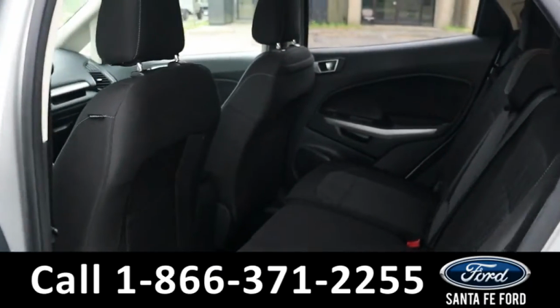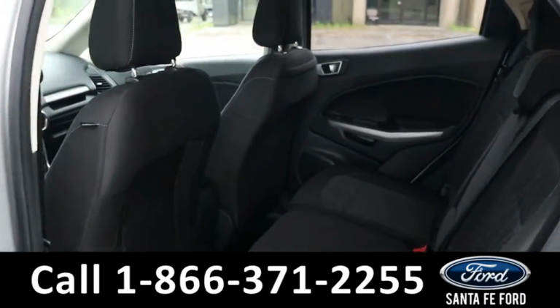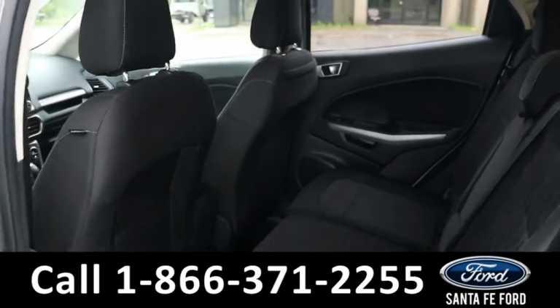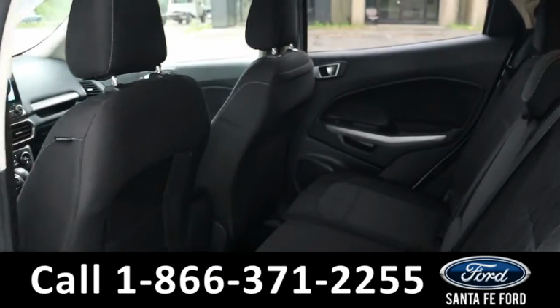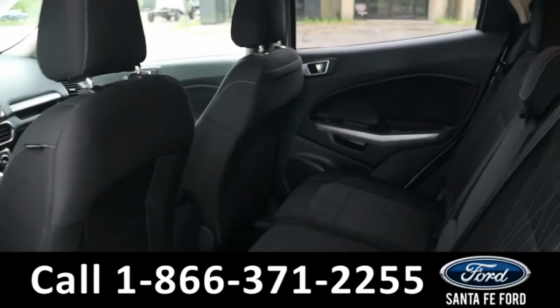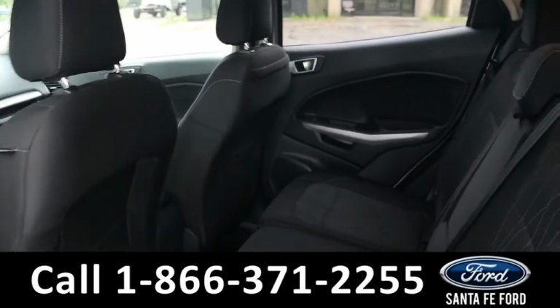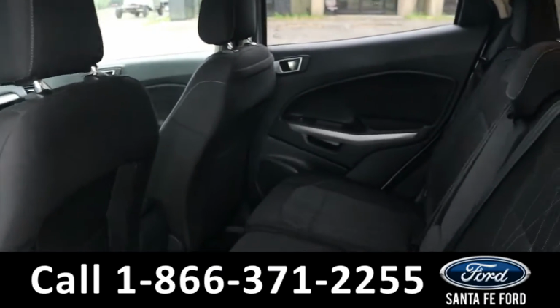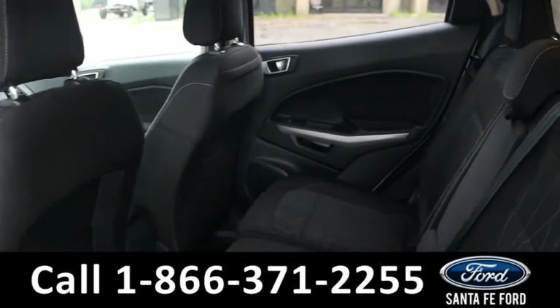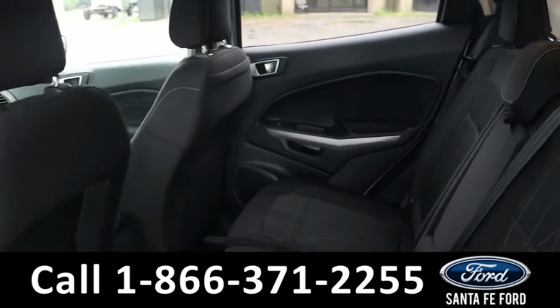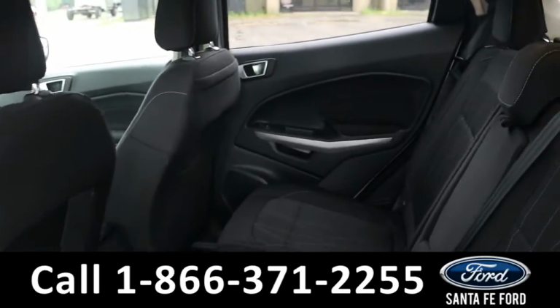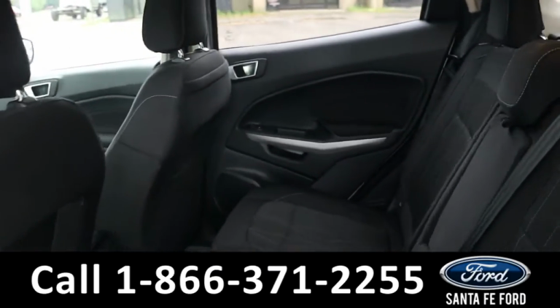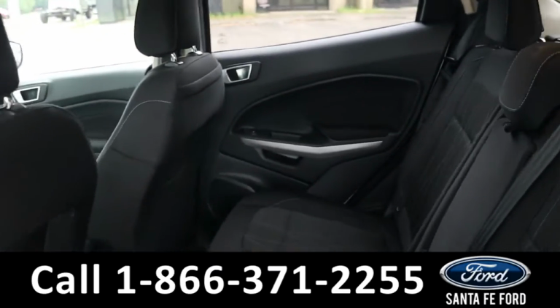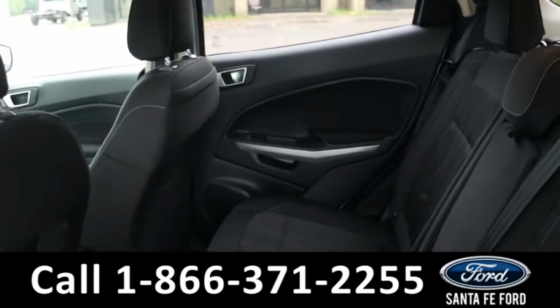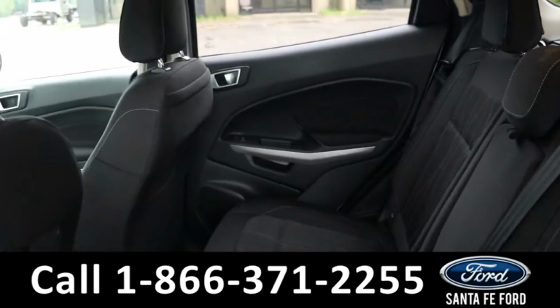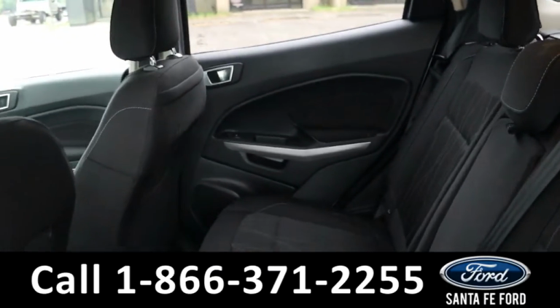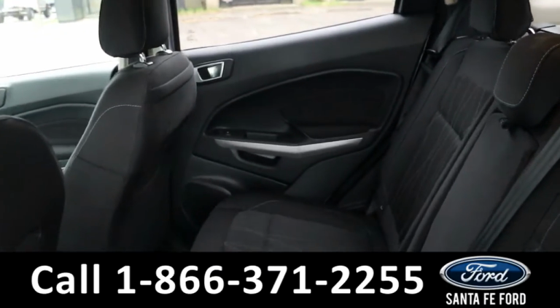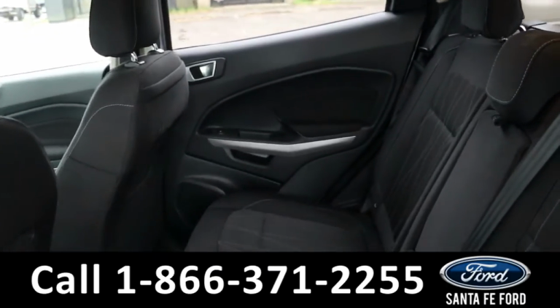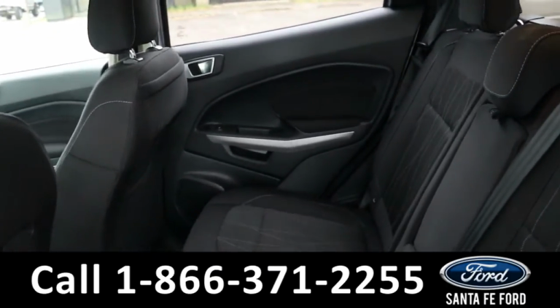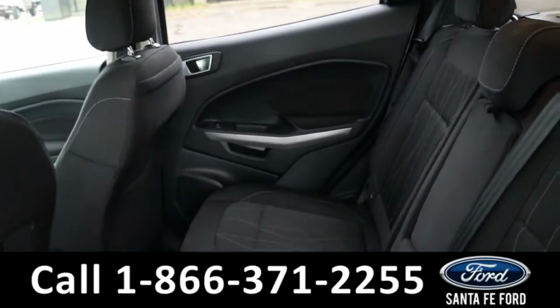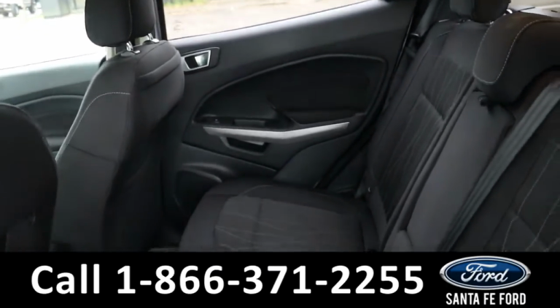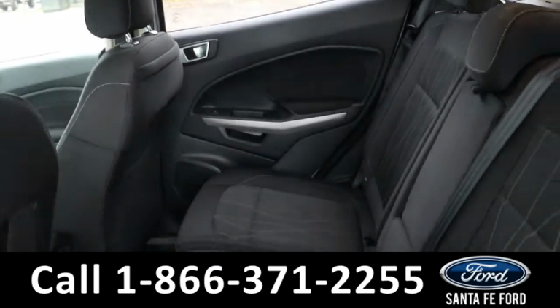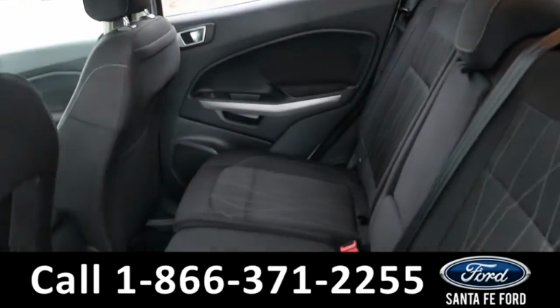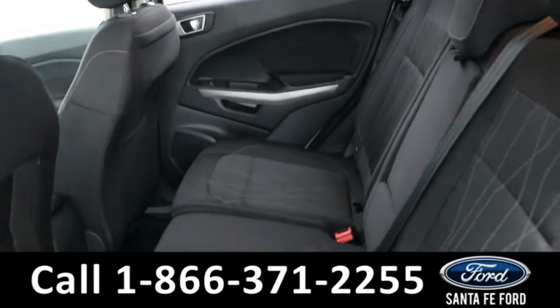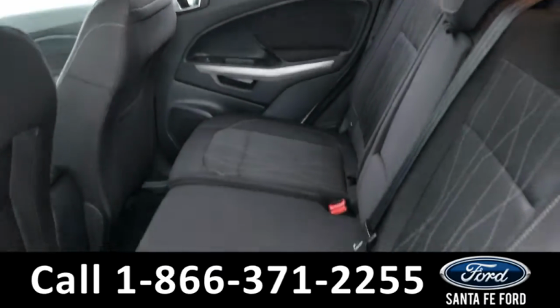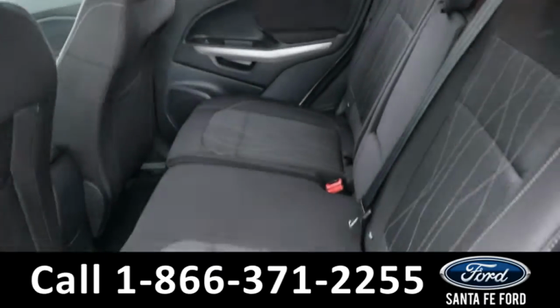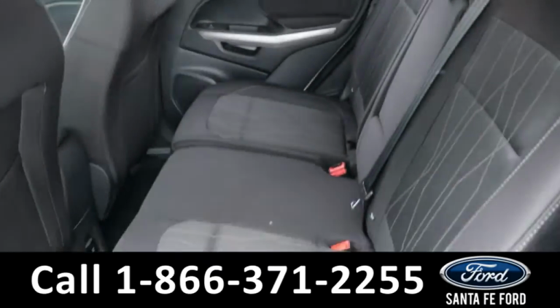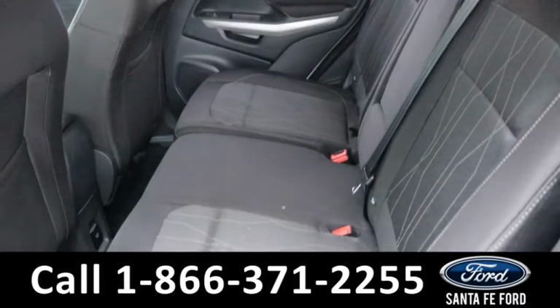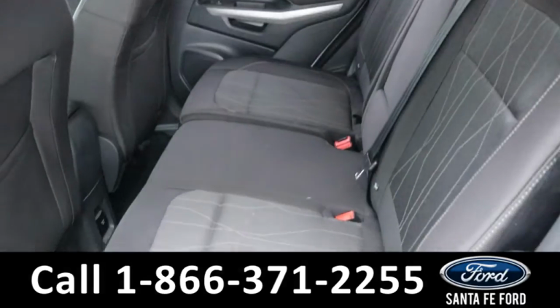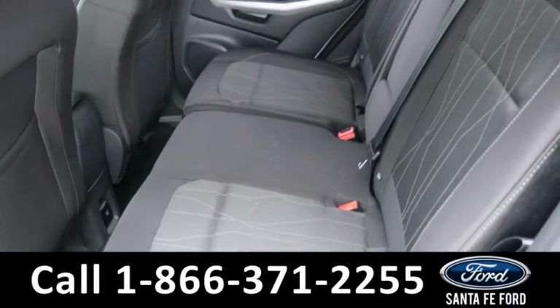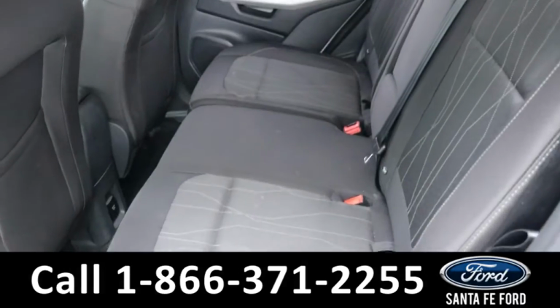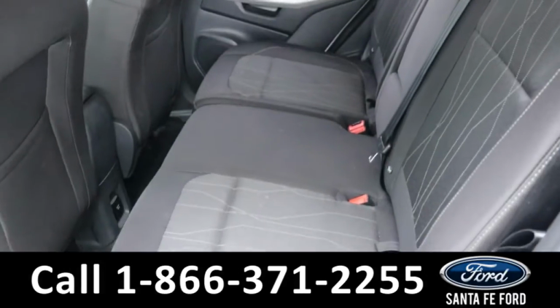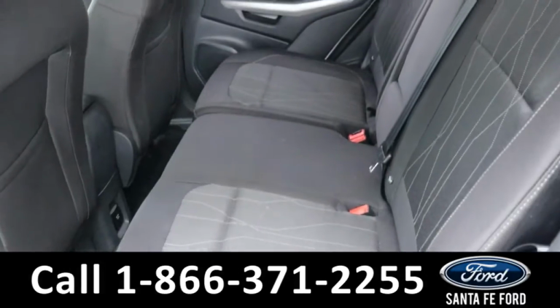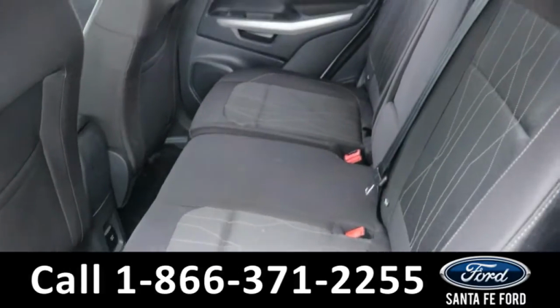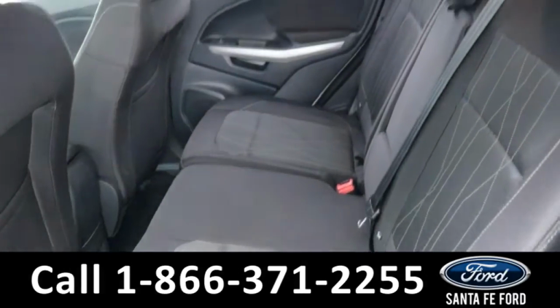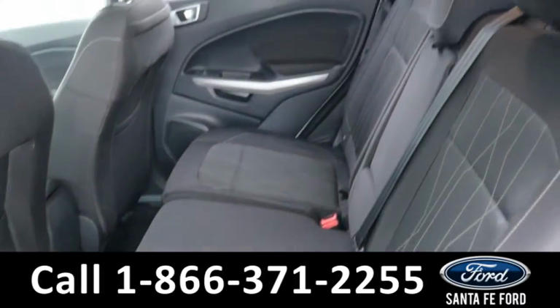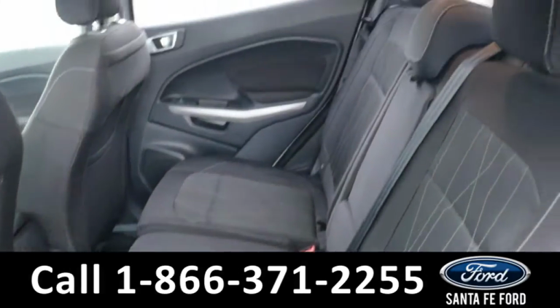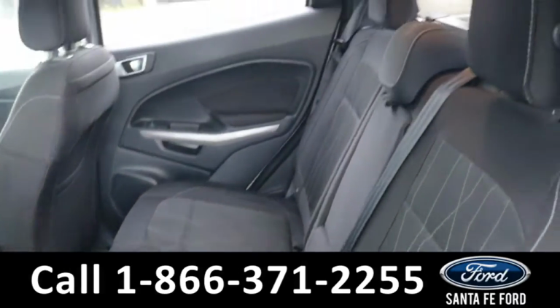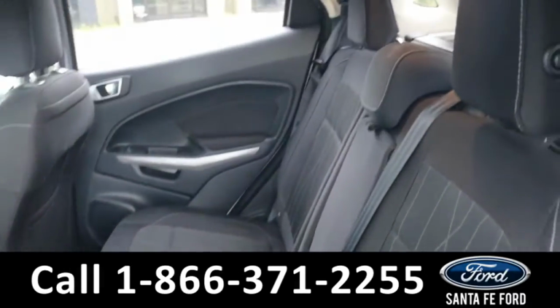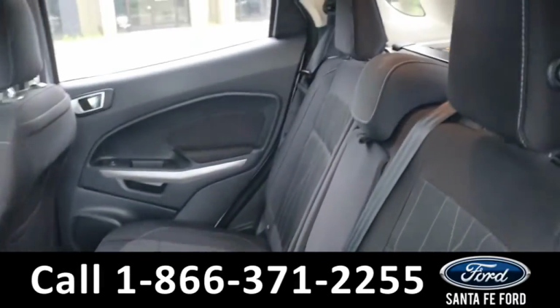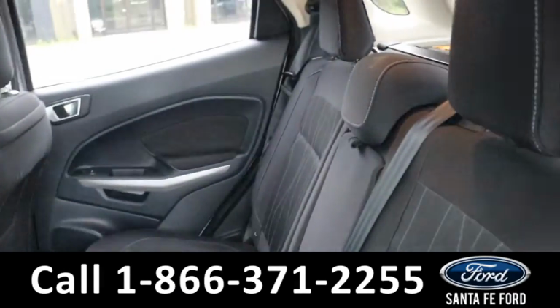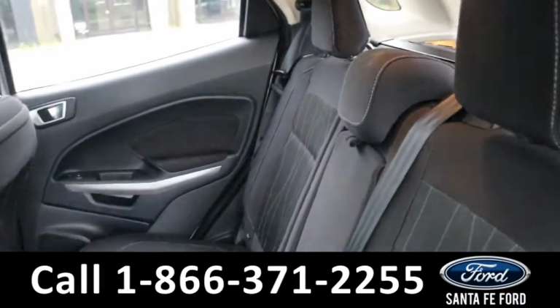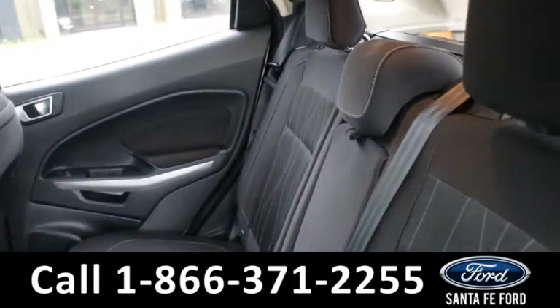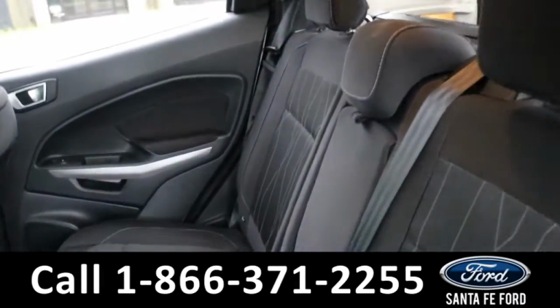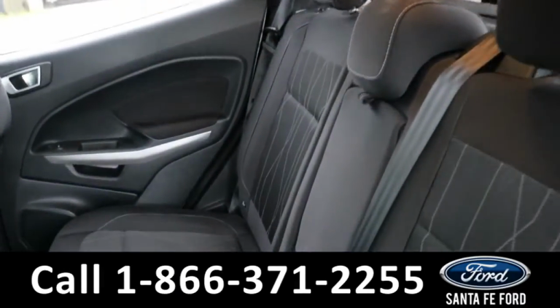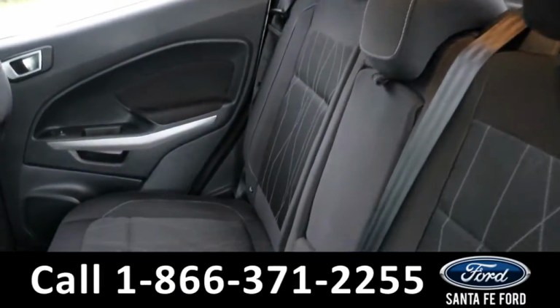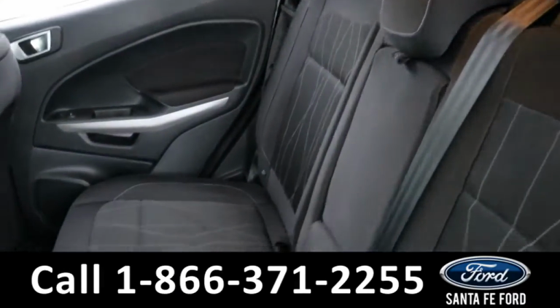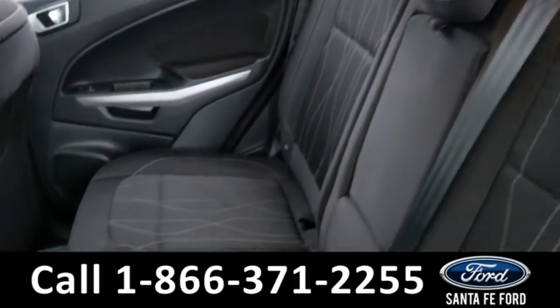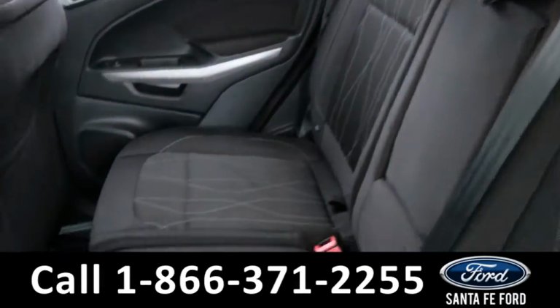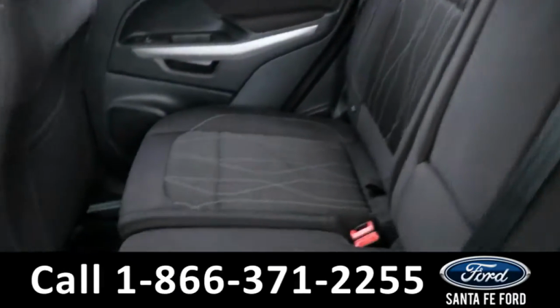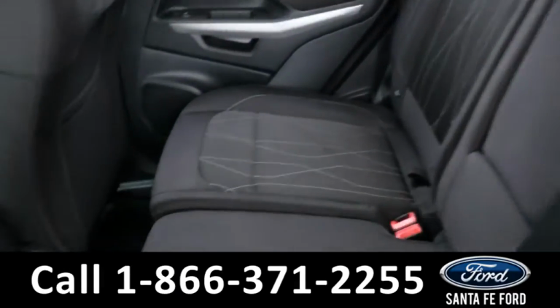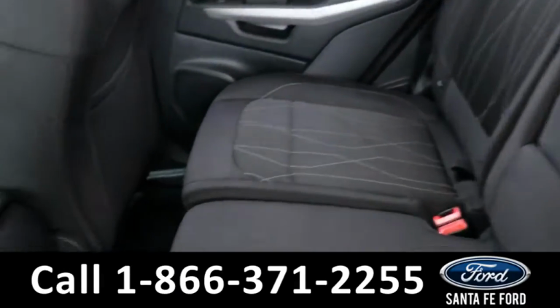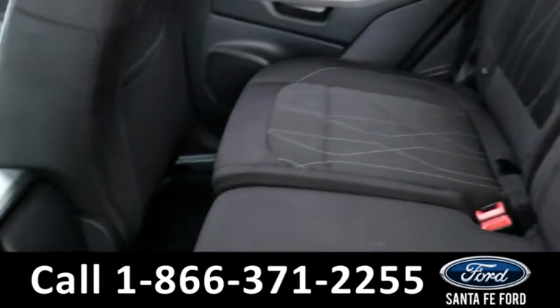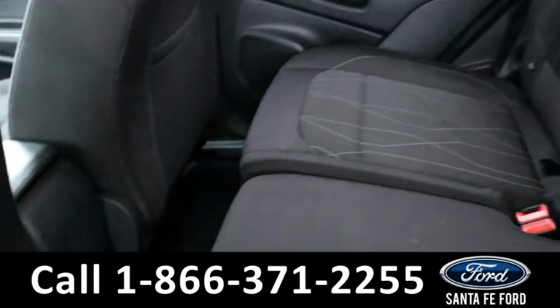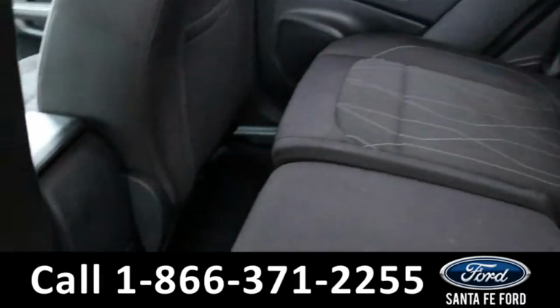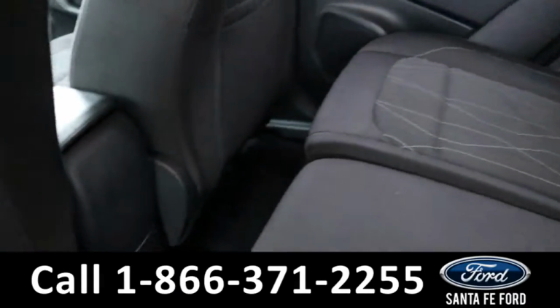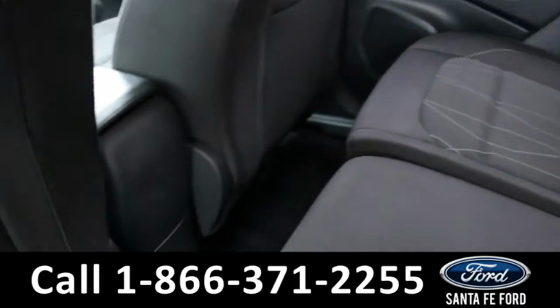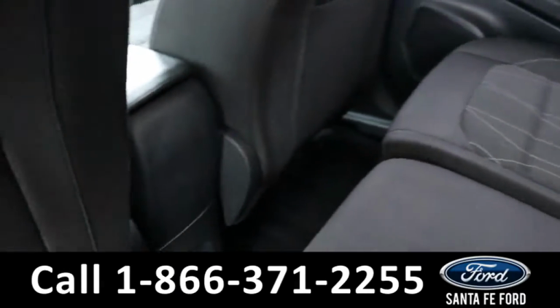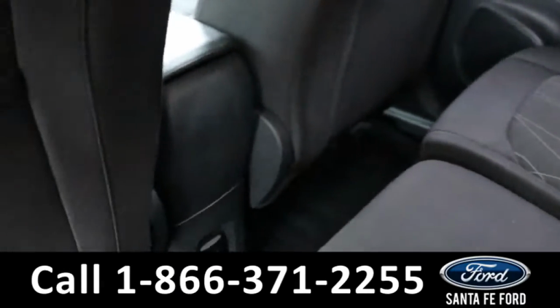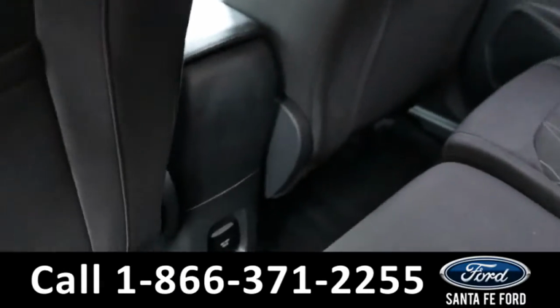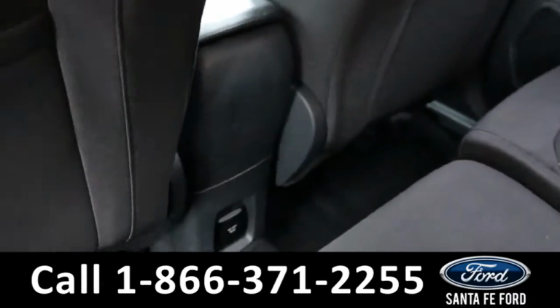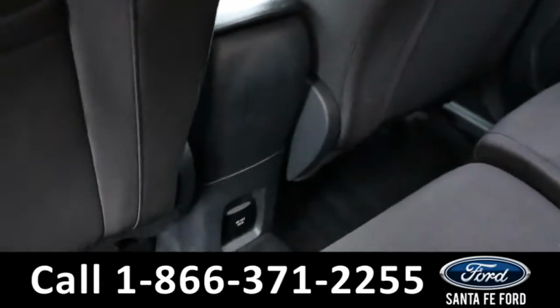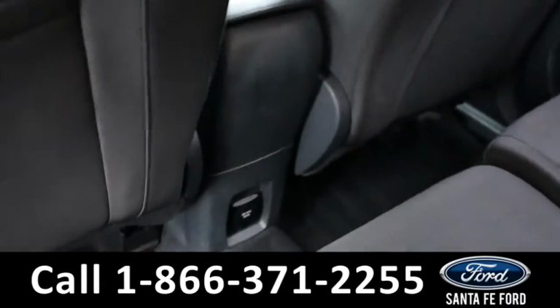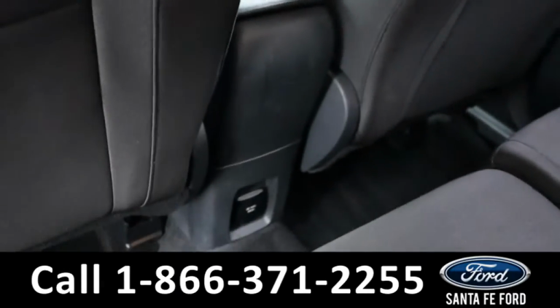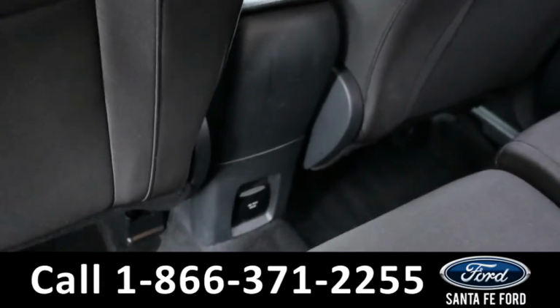On to the back seat, we have room for three more passengers with the optional center console drop-down, as well as a charger.